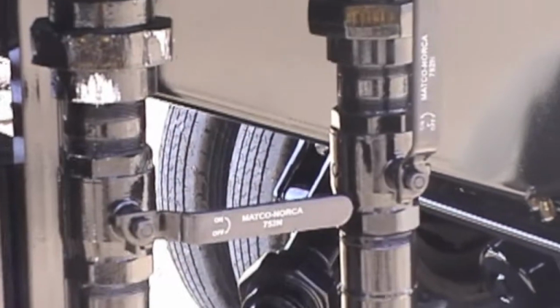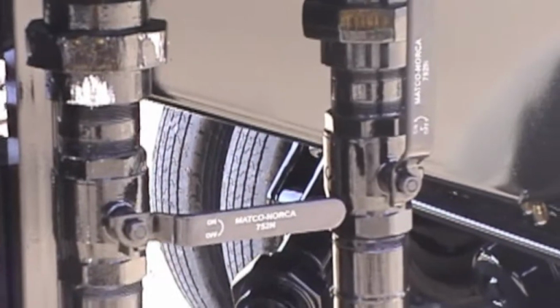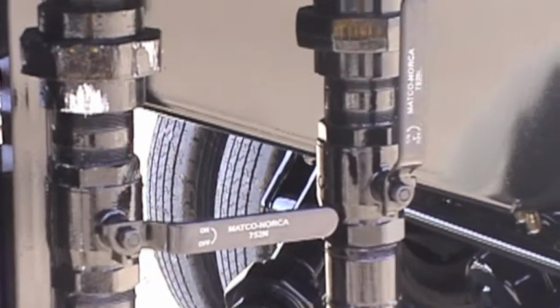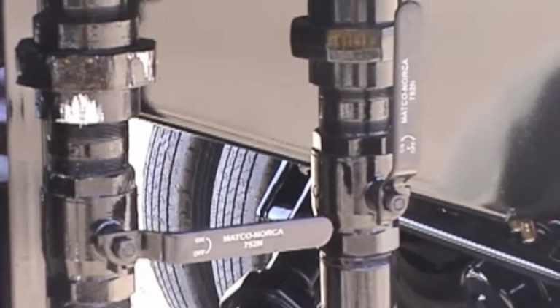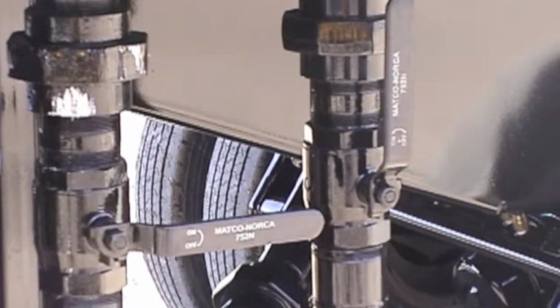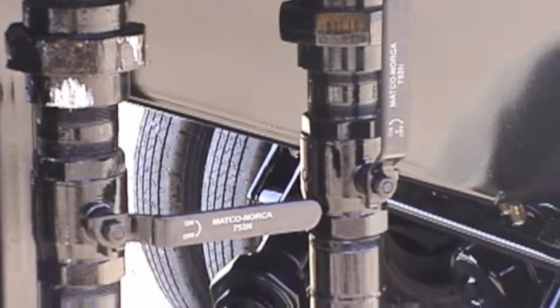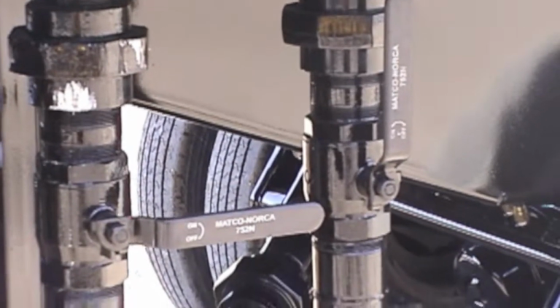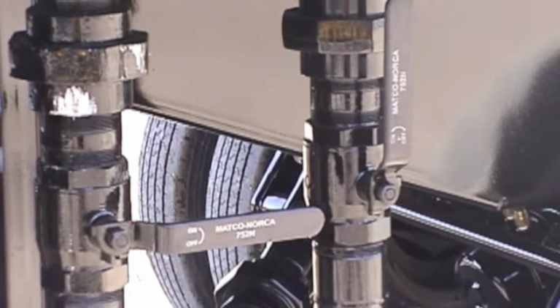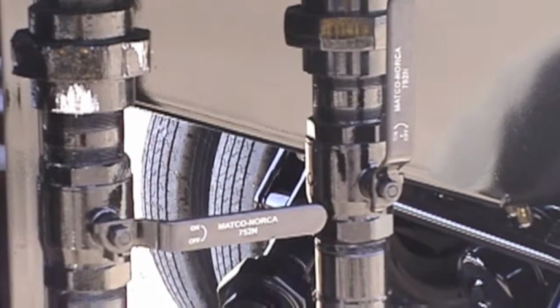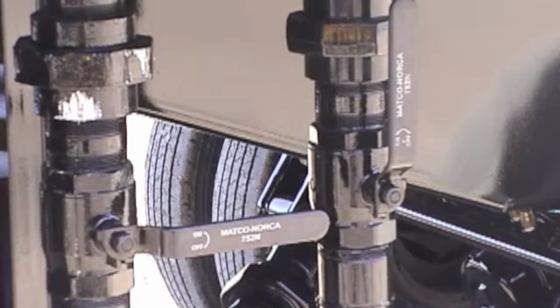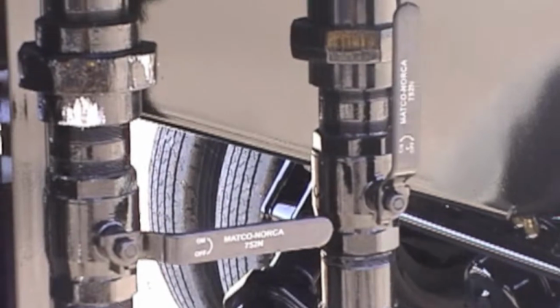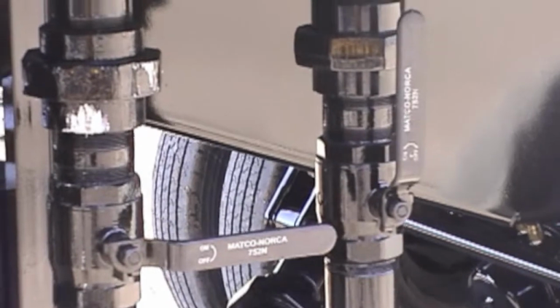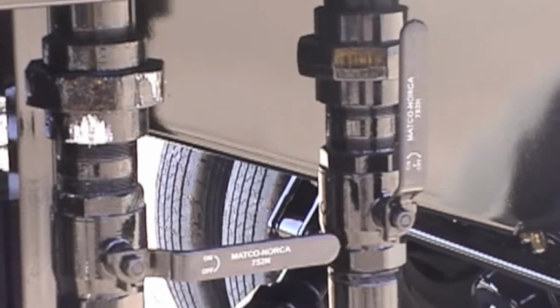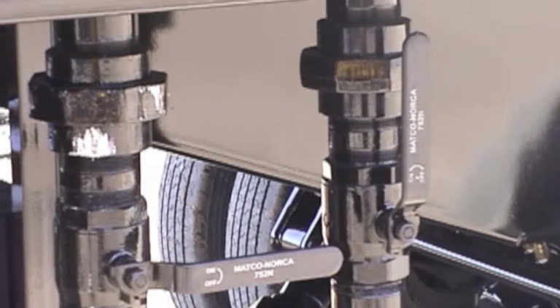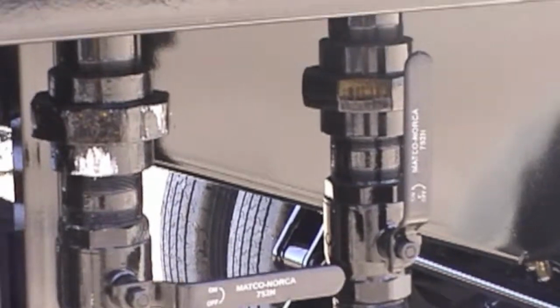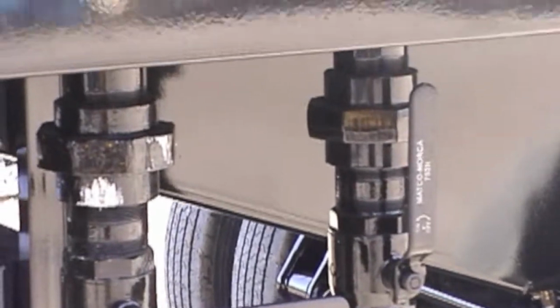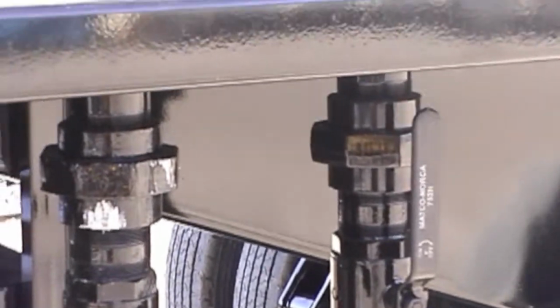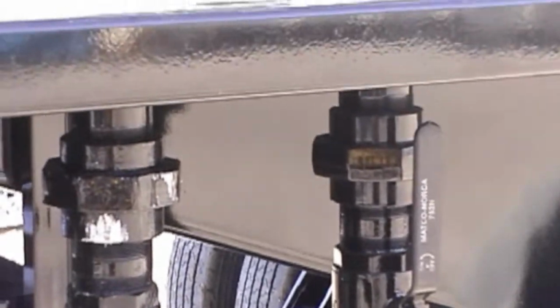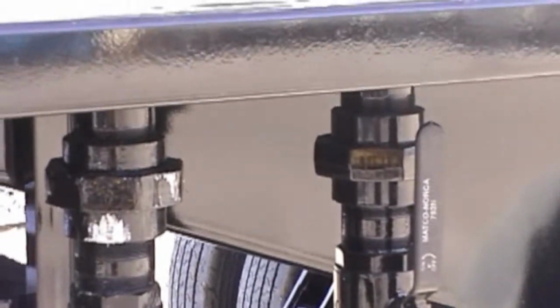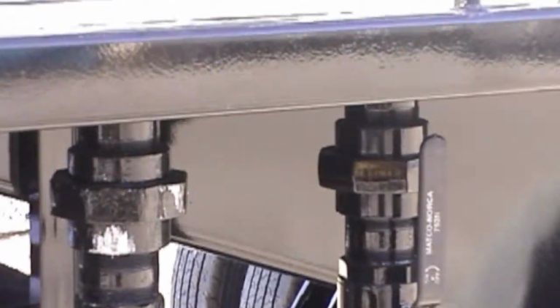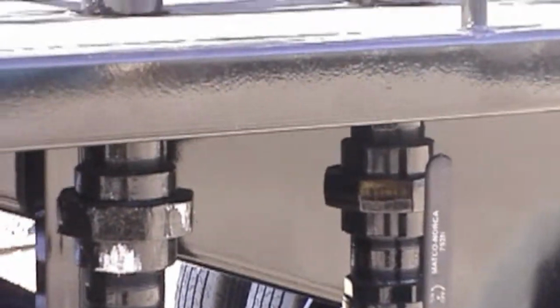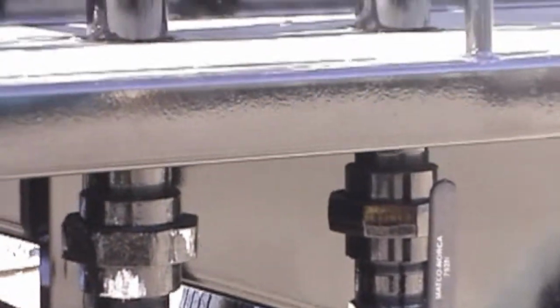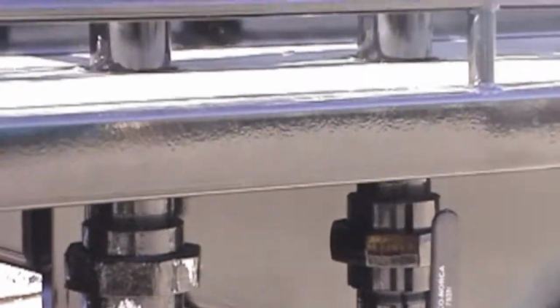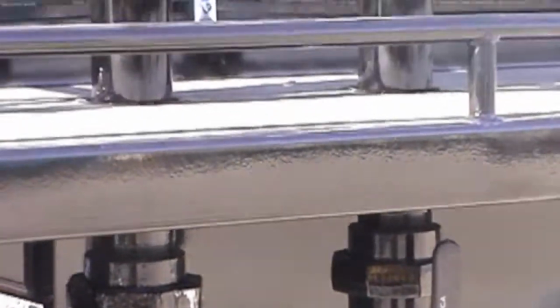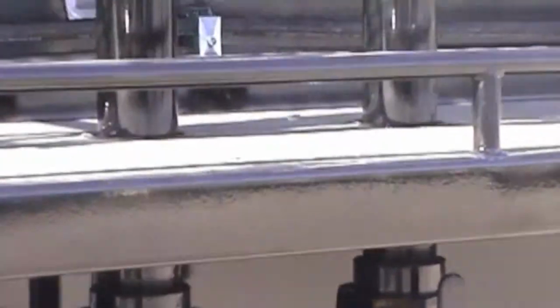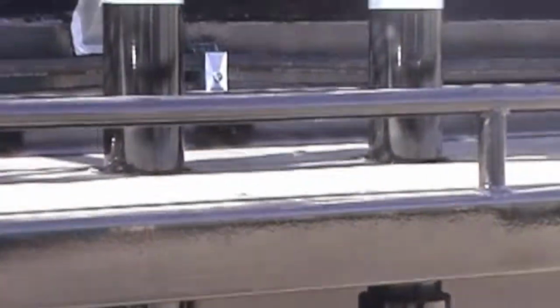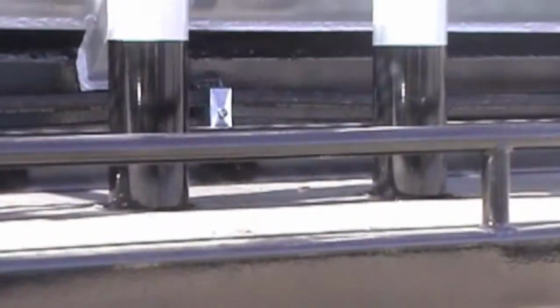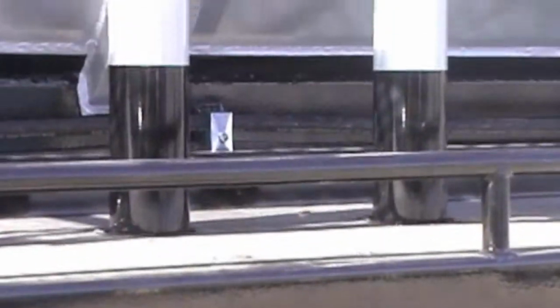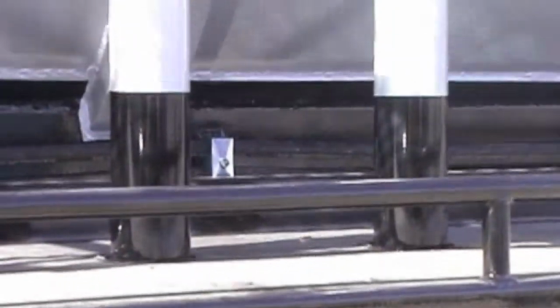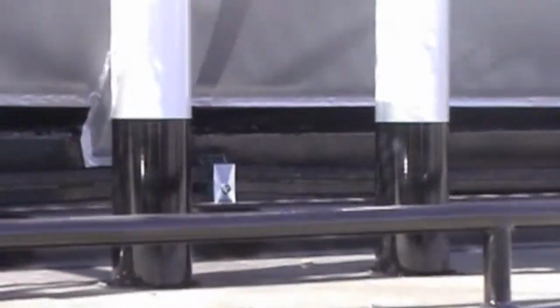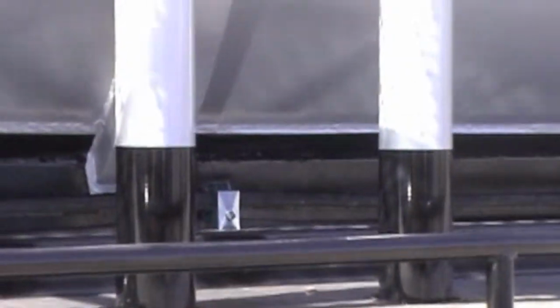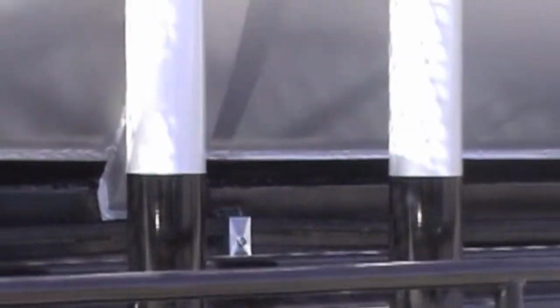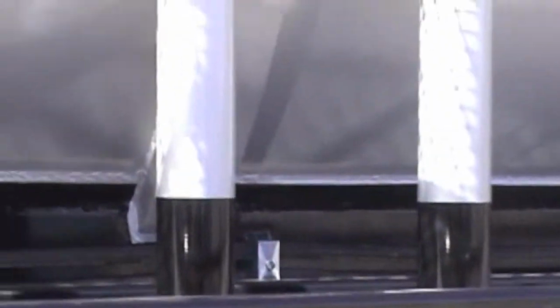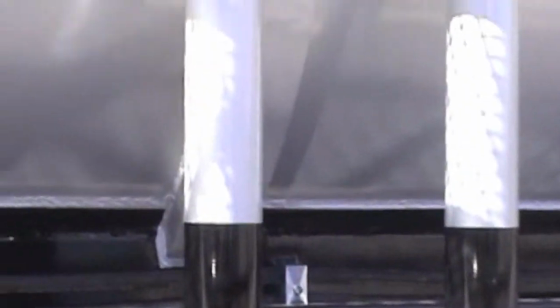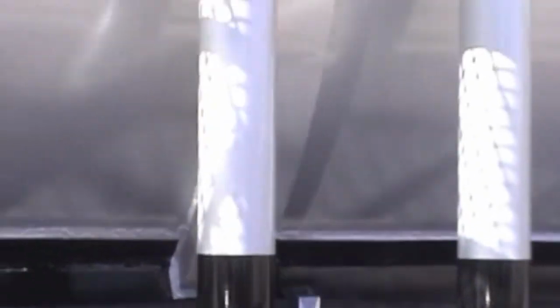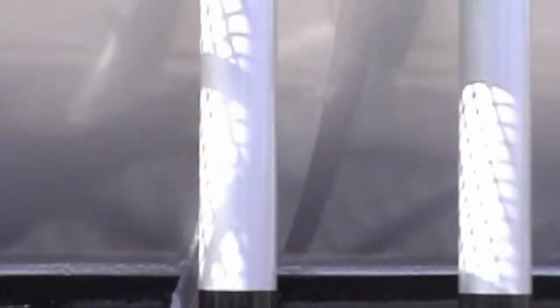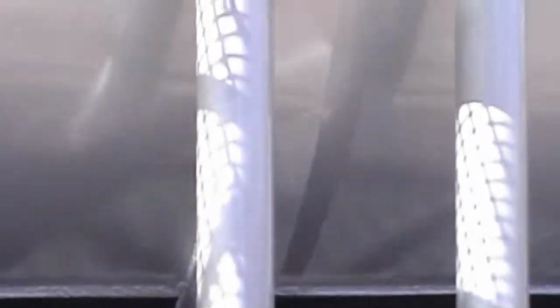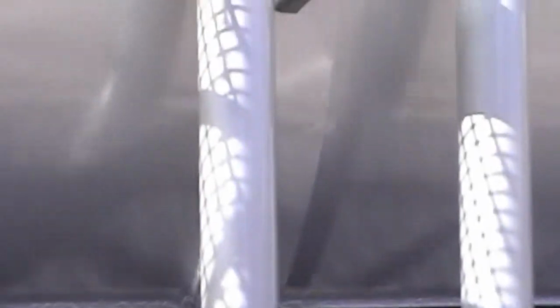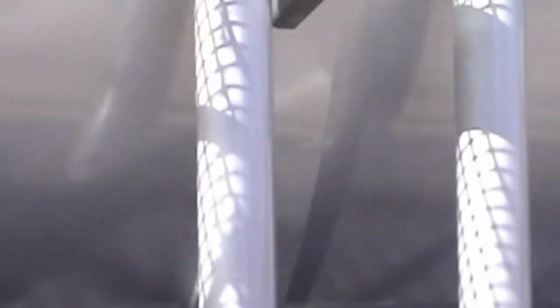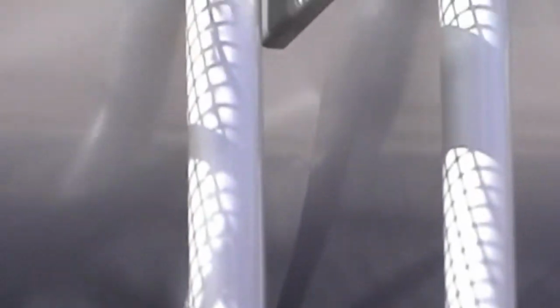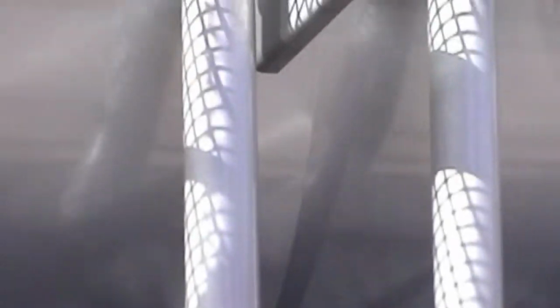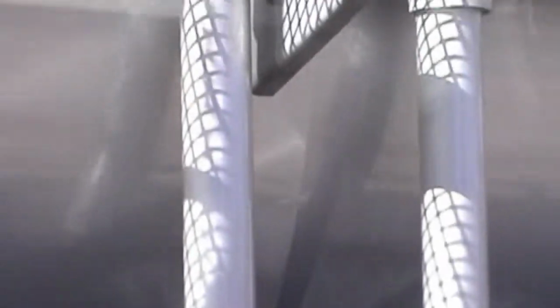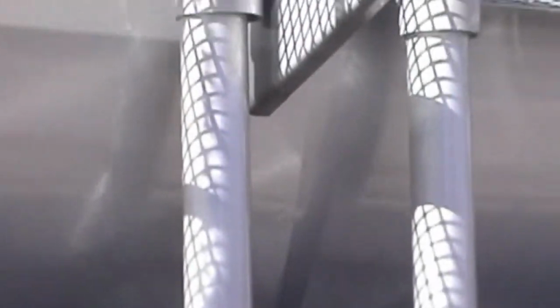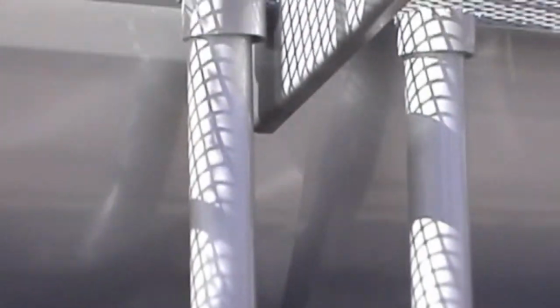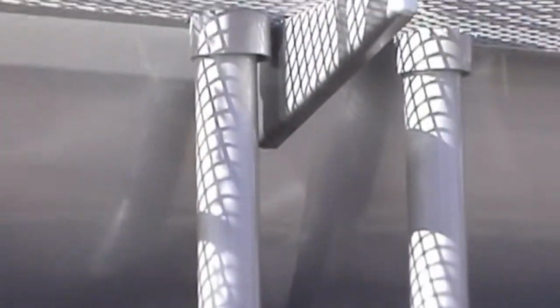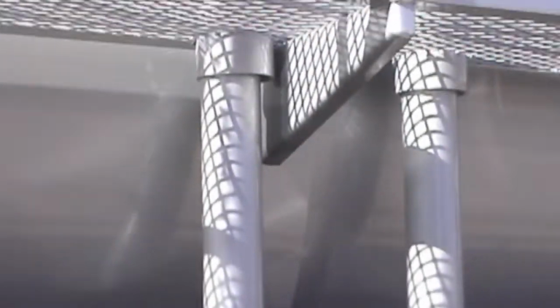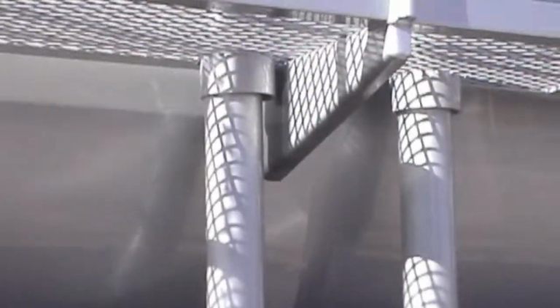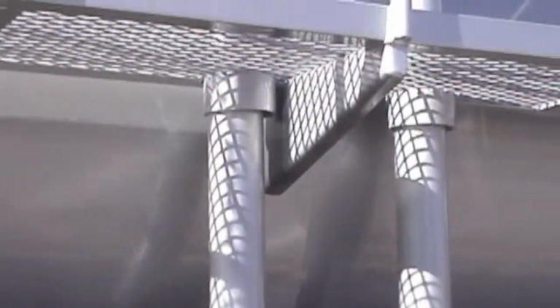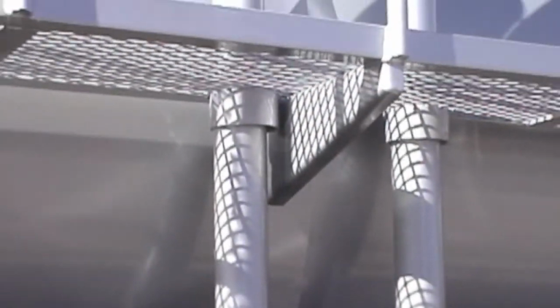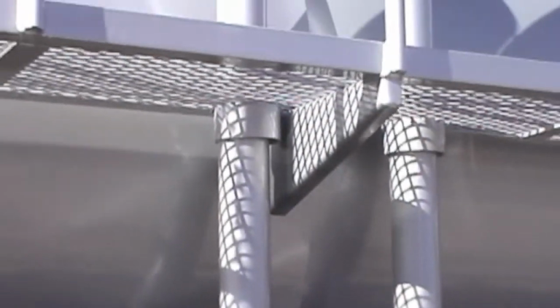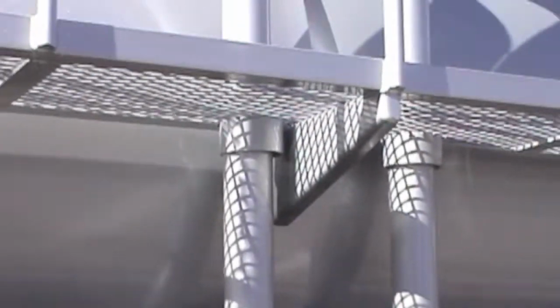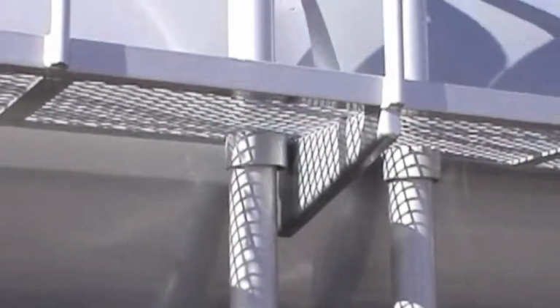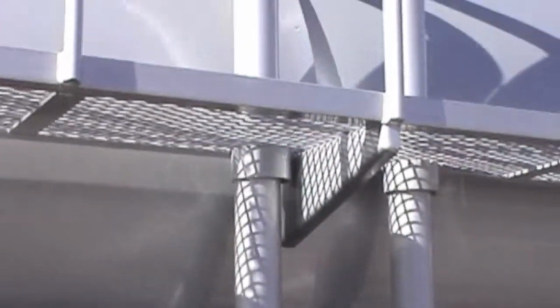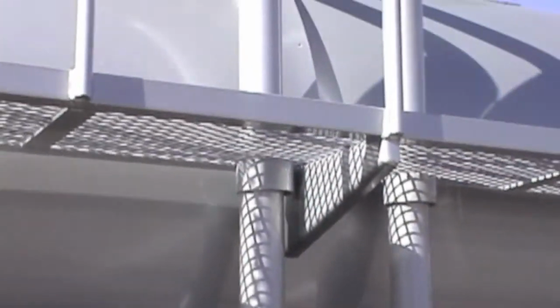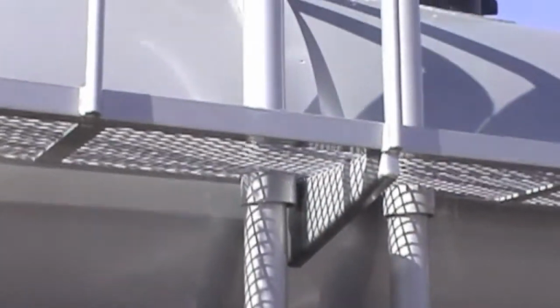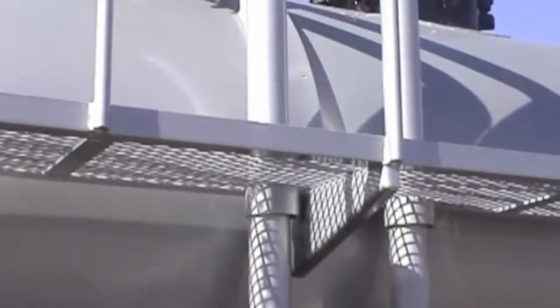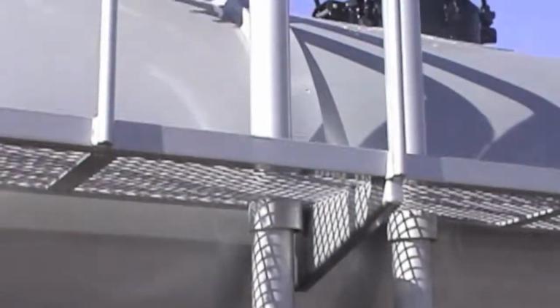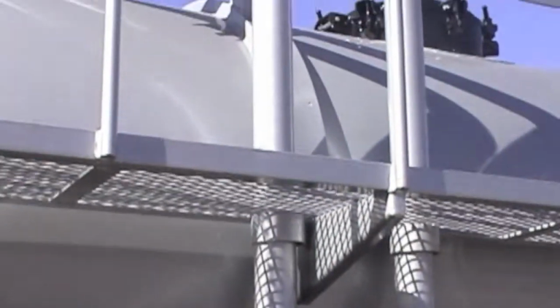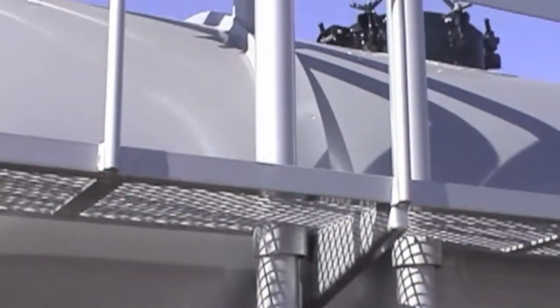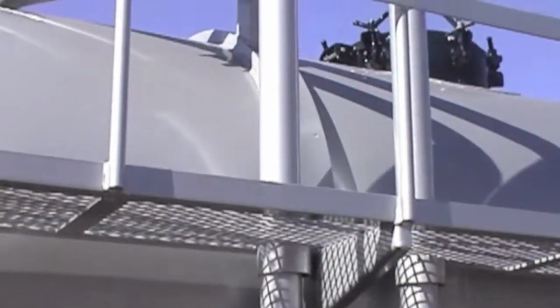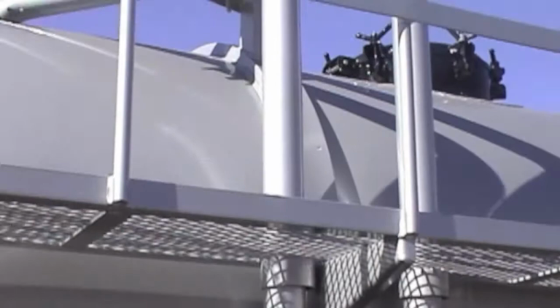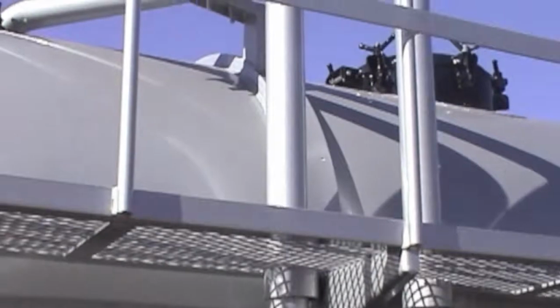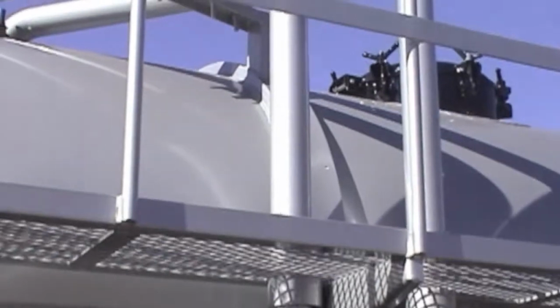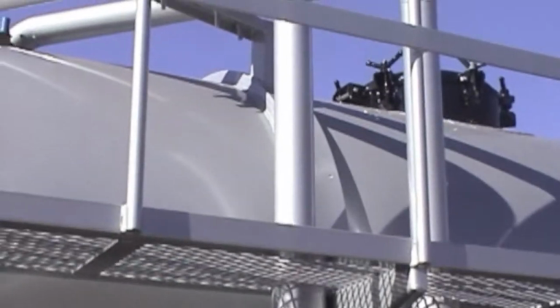The onboard pump can transfer gel between the two internal compartments in addition to filling and emptying the trailer.